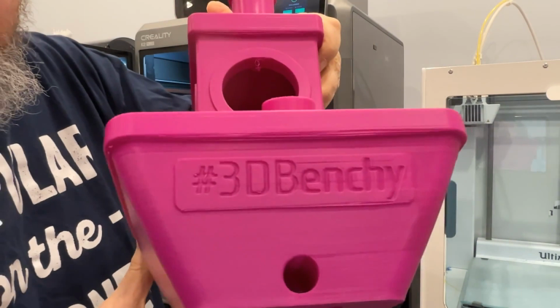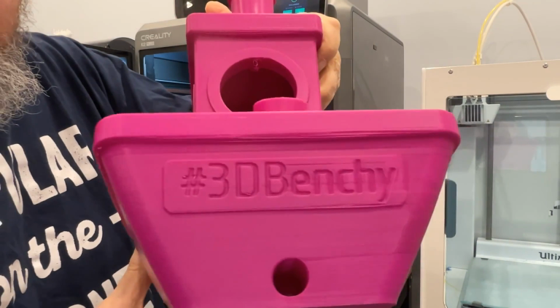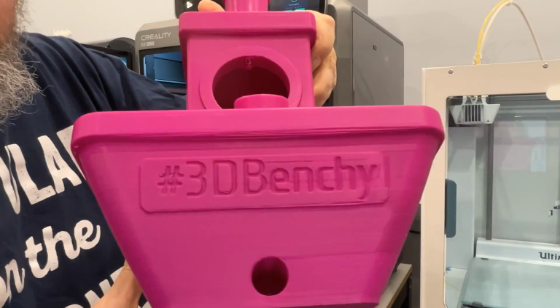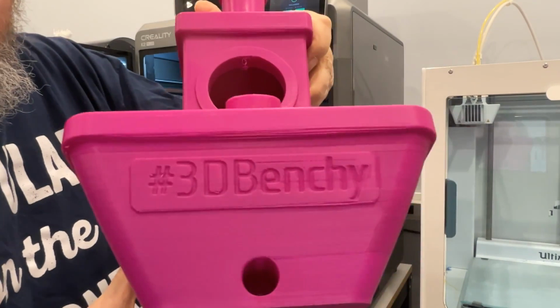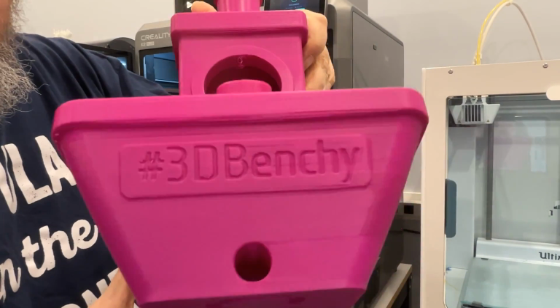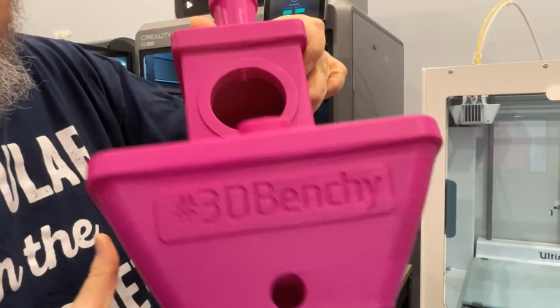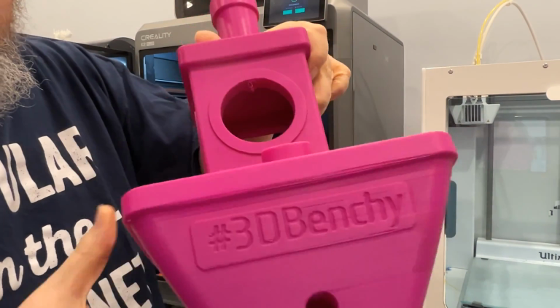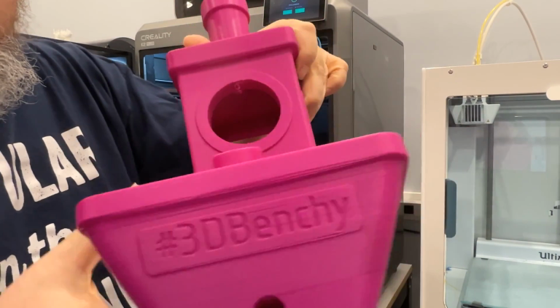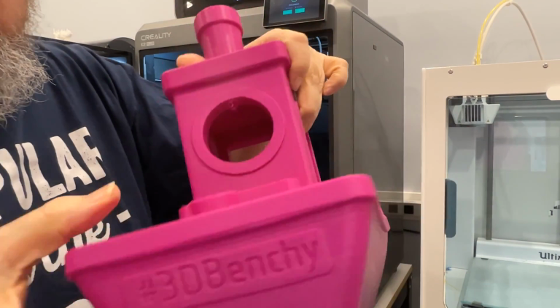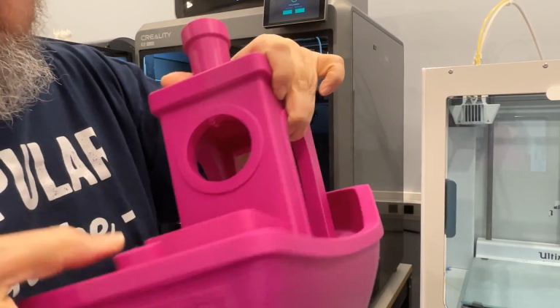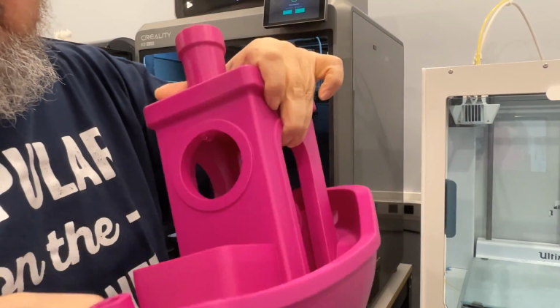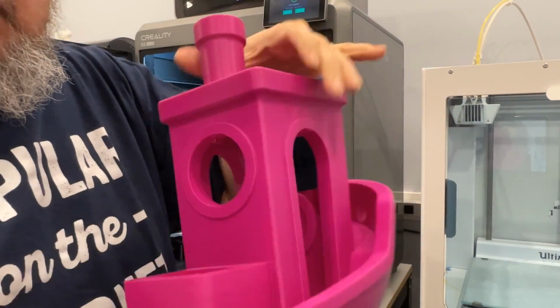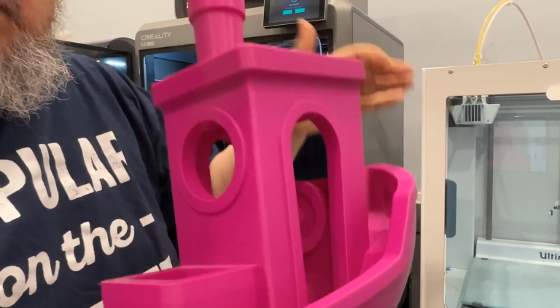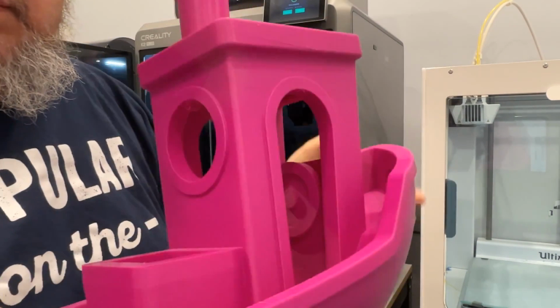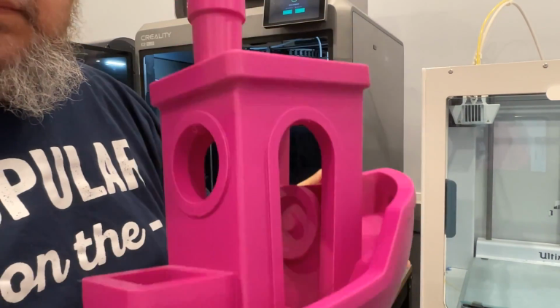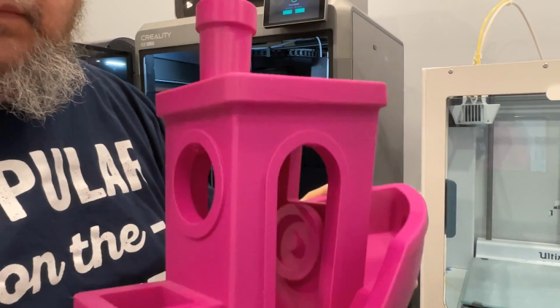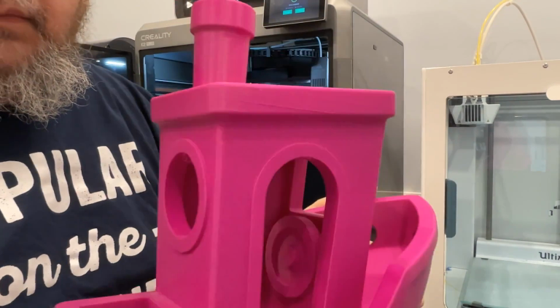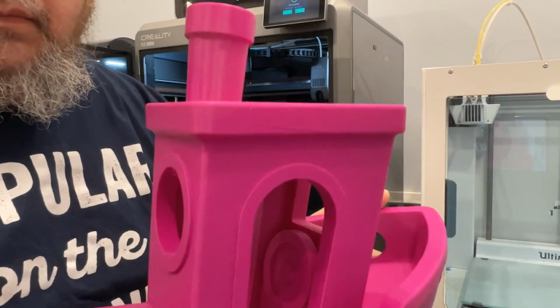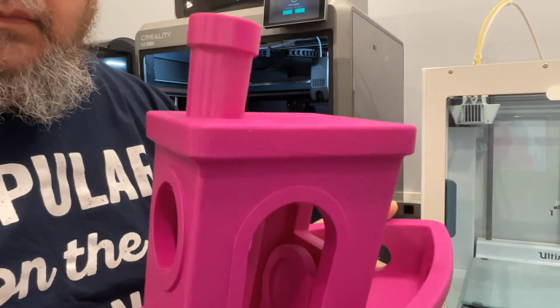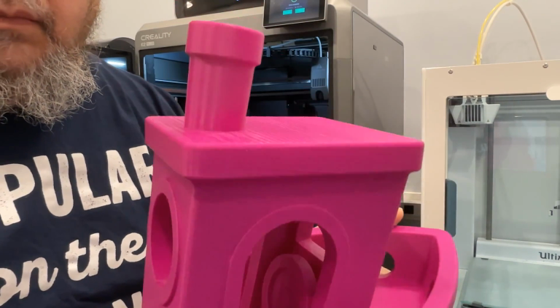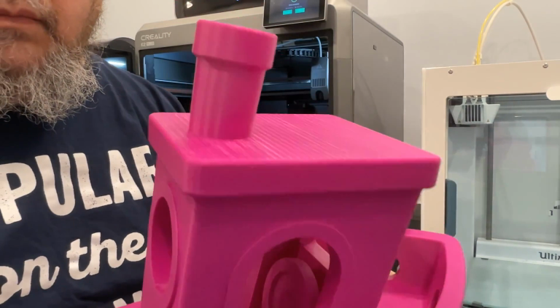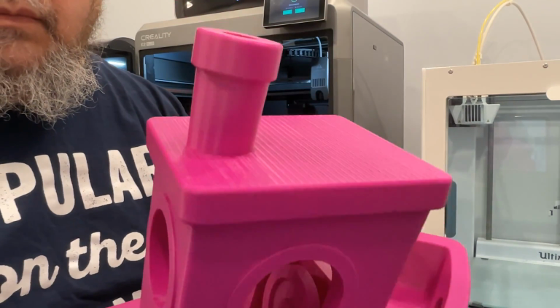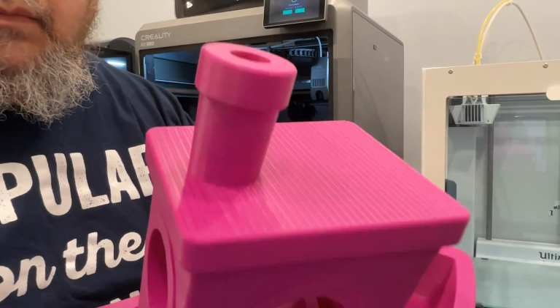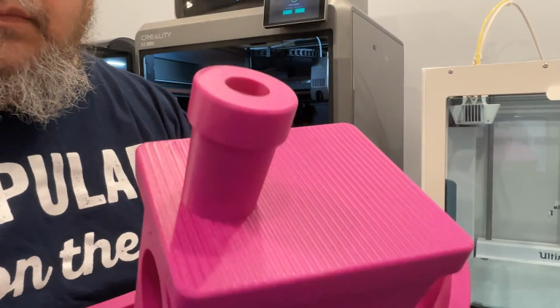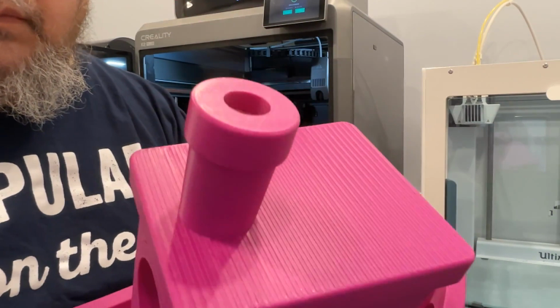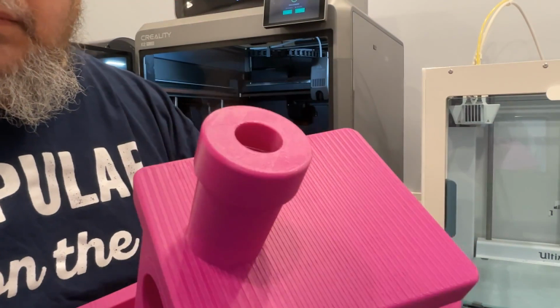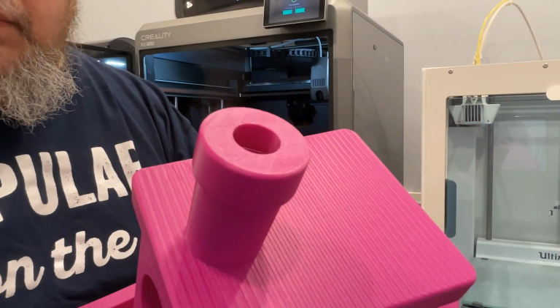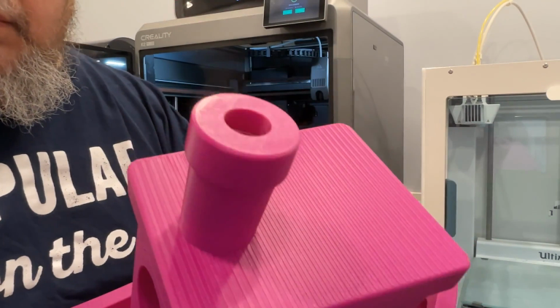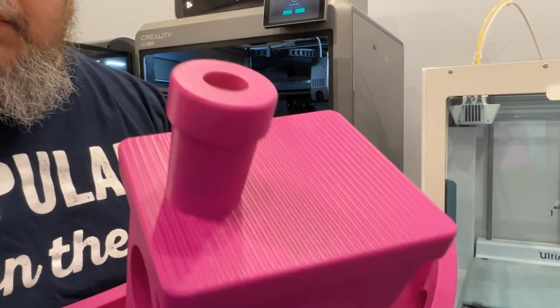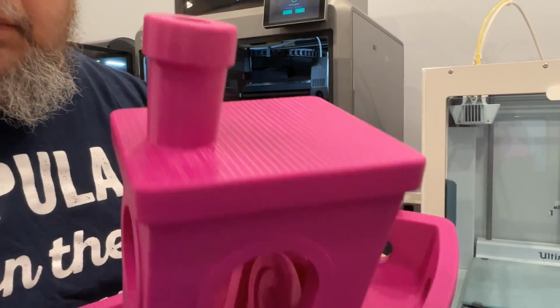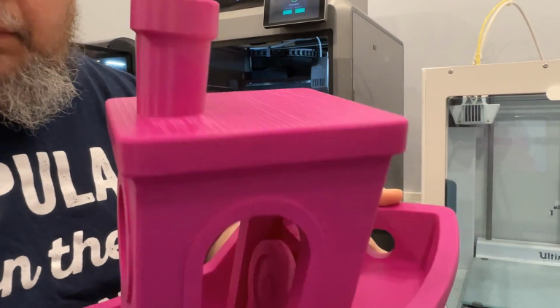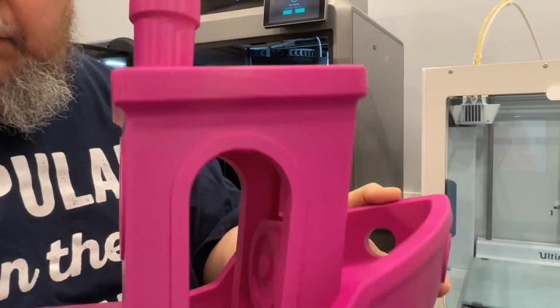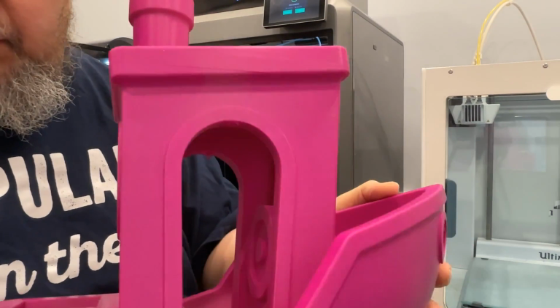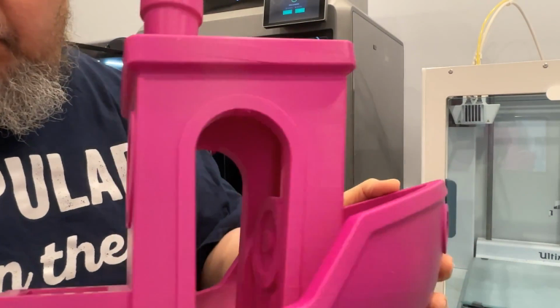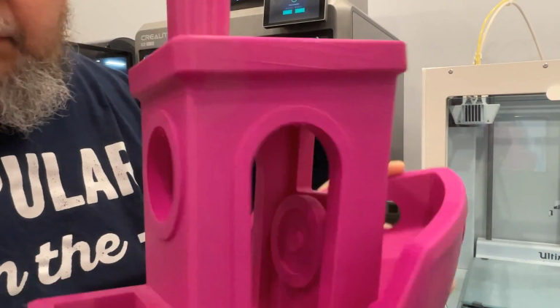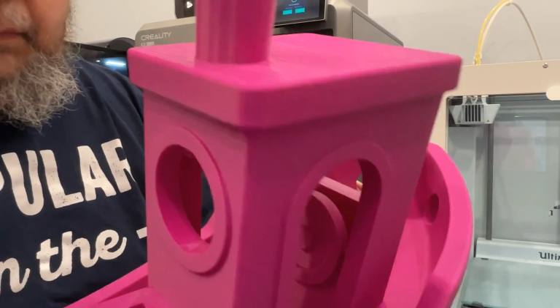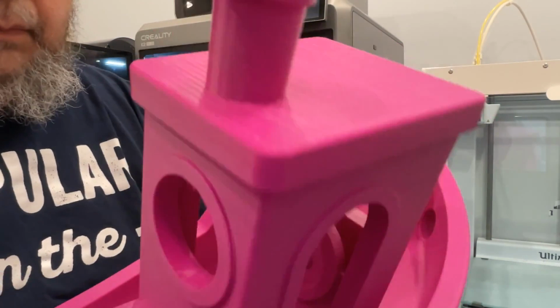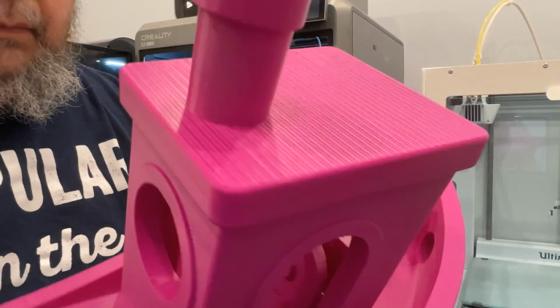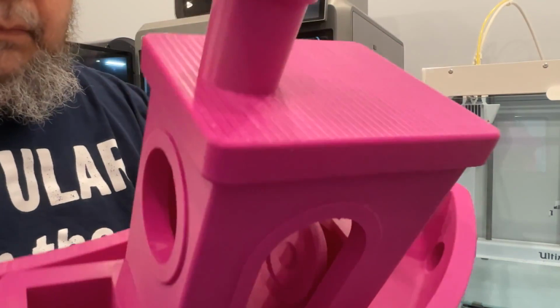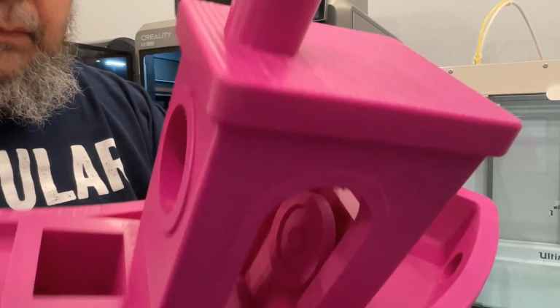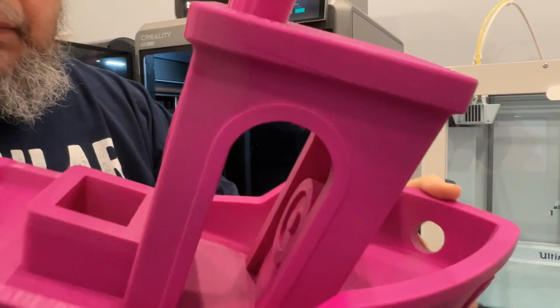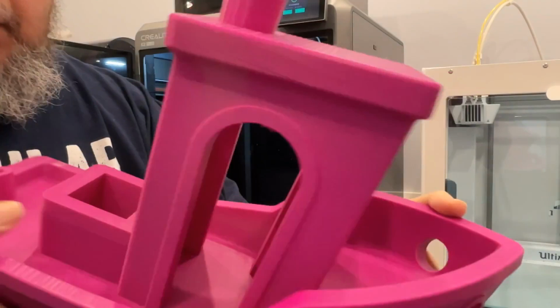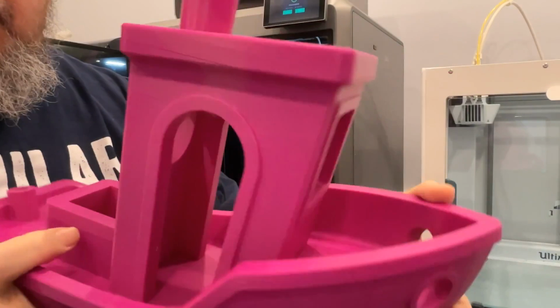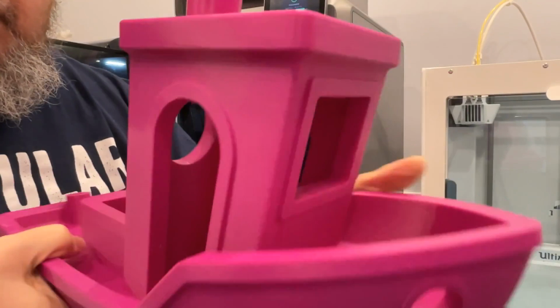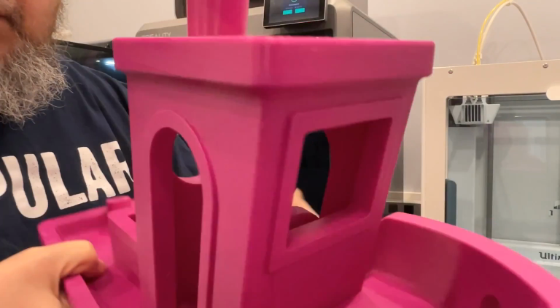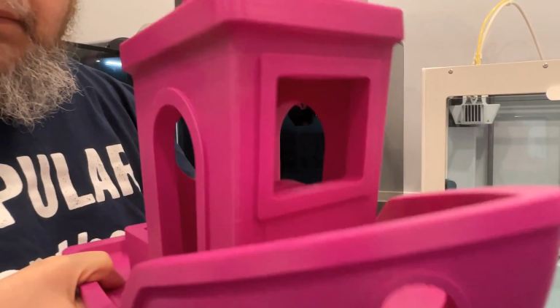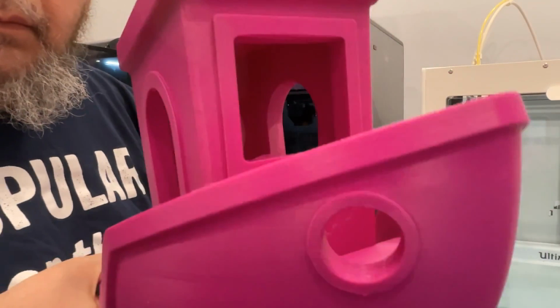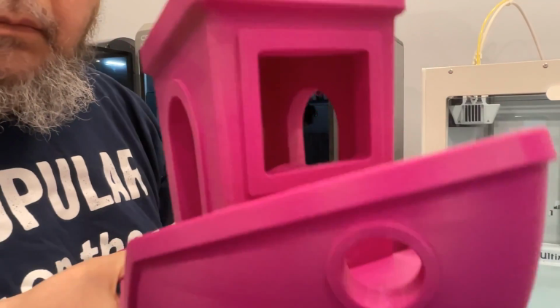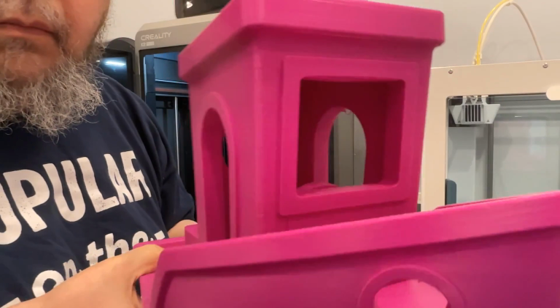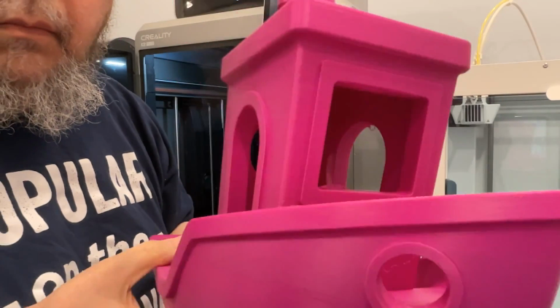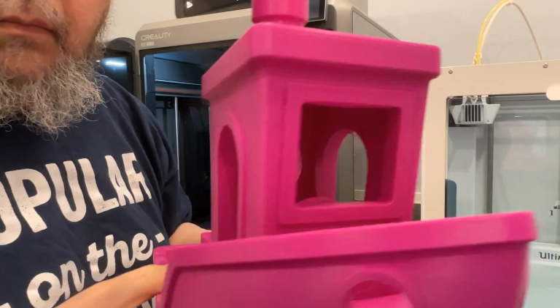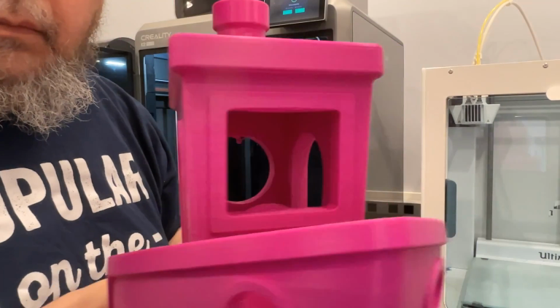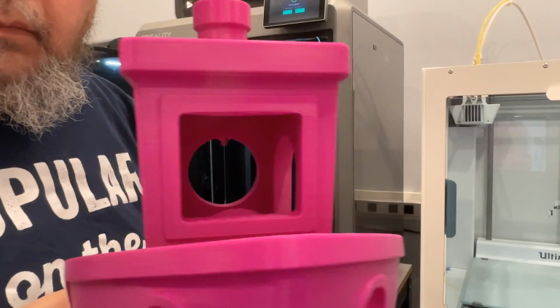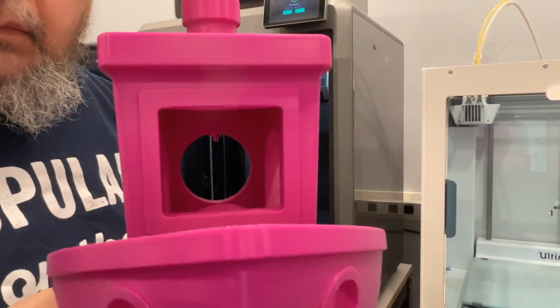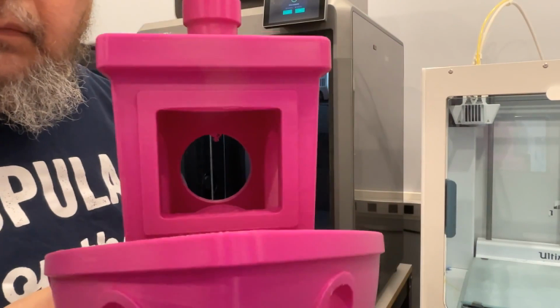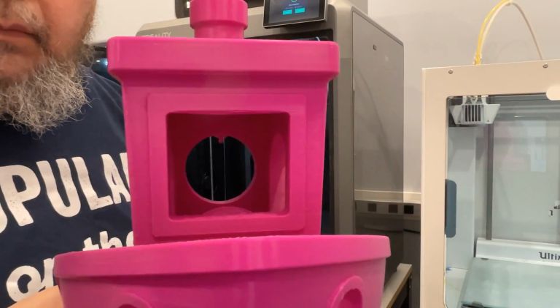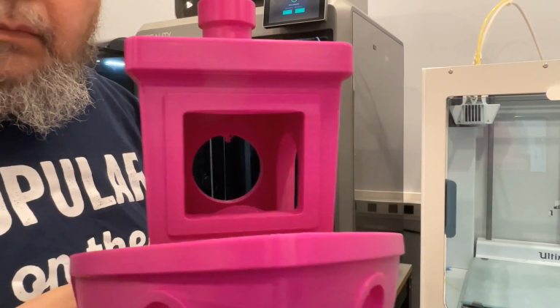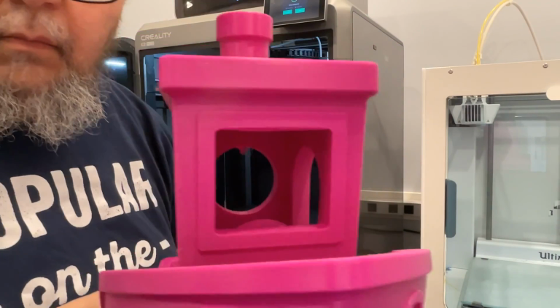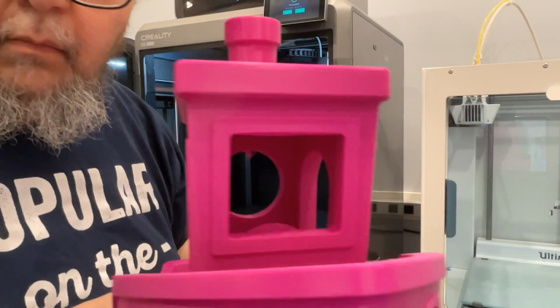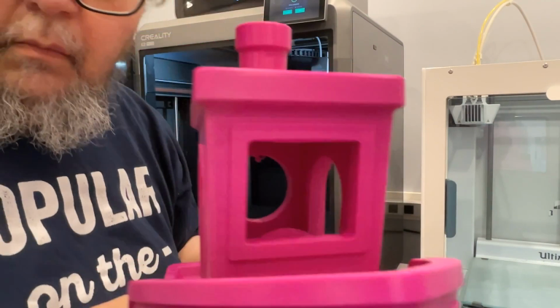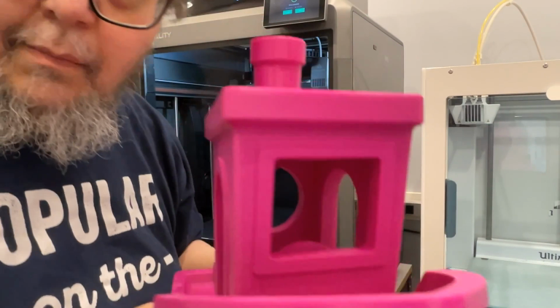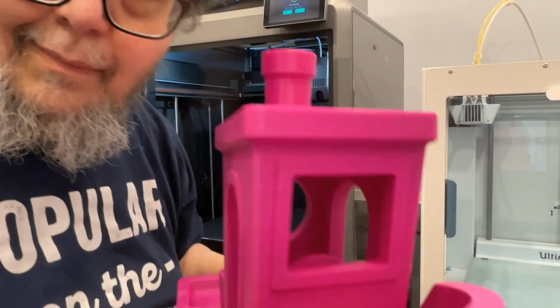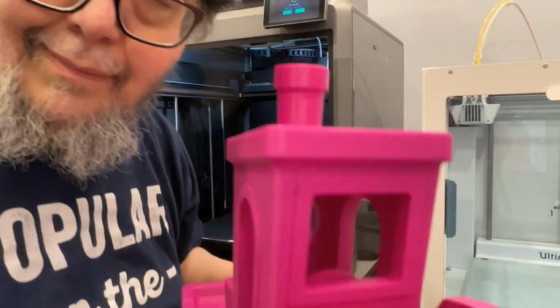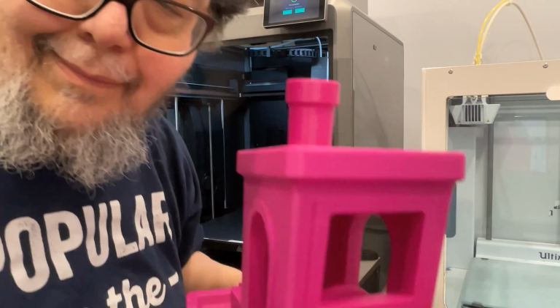So that's the next step — I'm going to make a variety of test prints and start doing the review process.